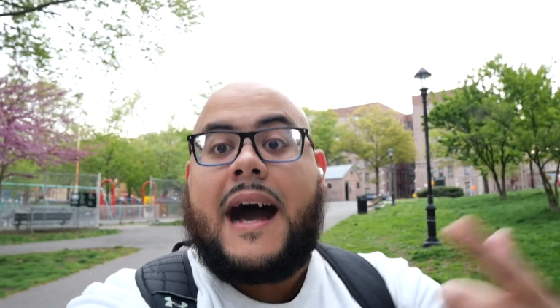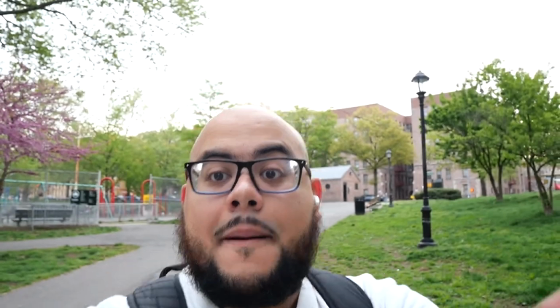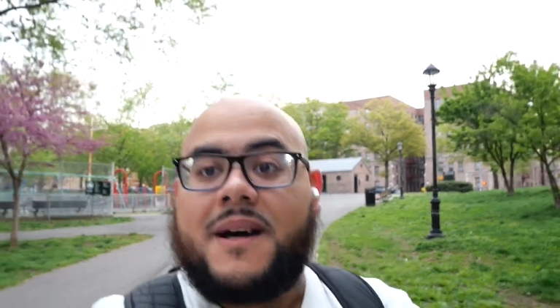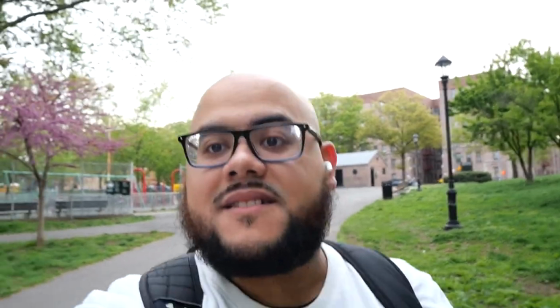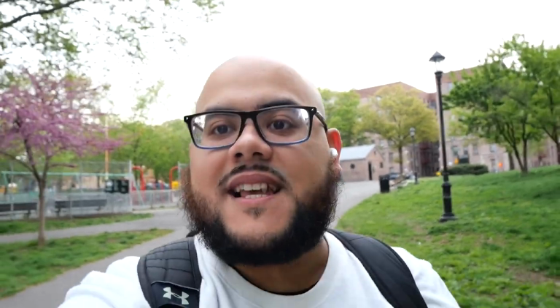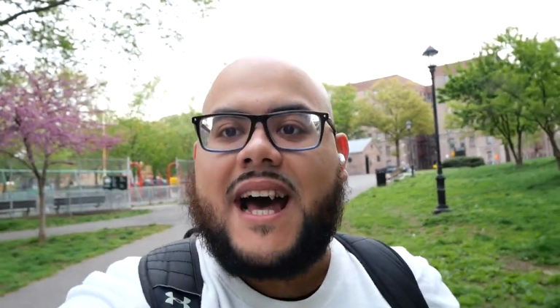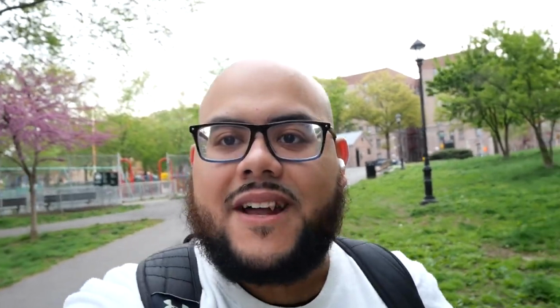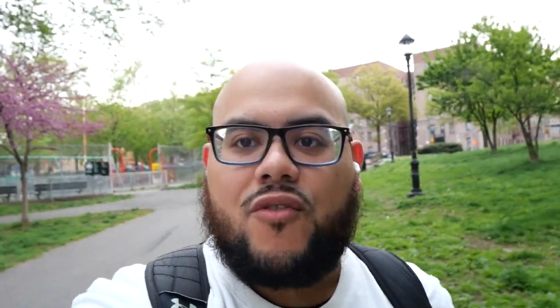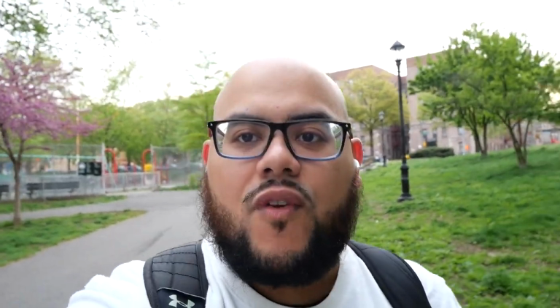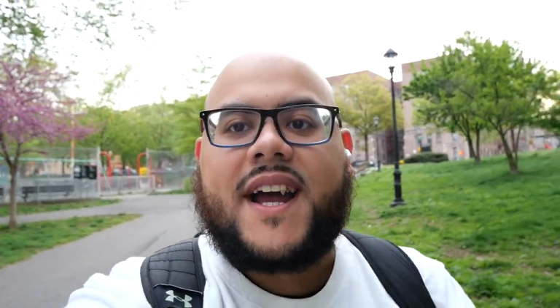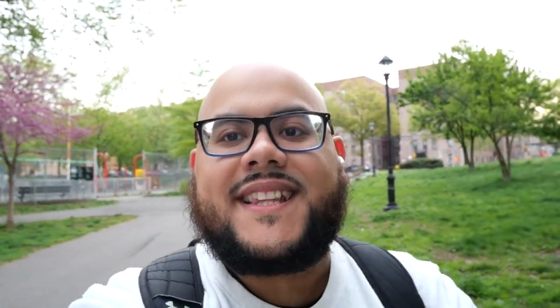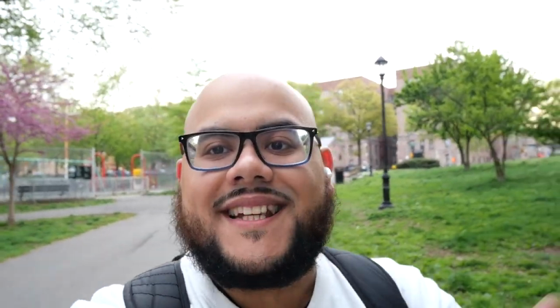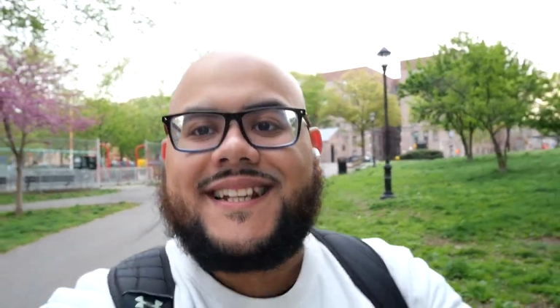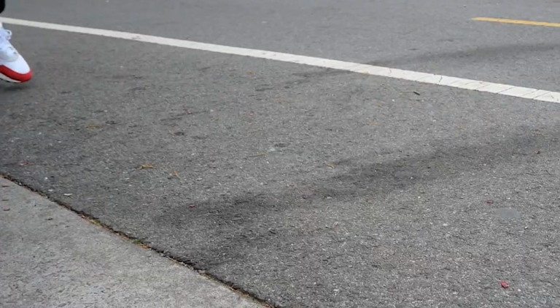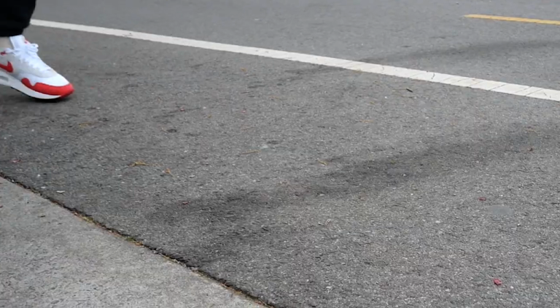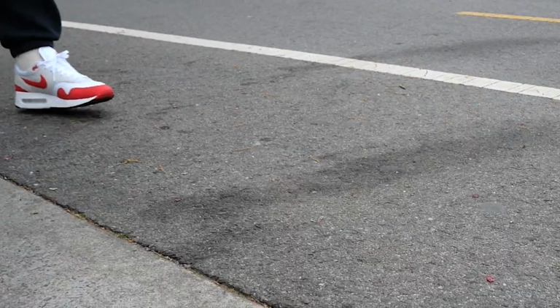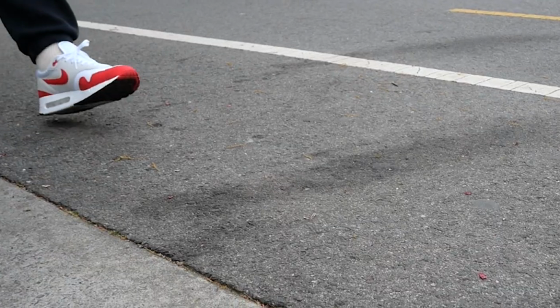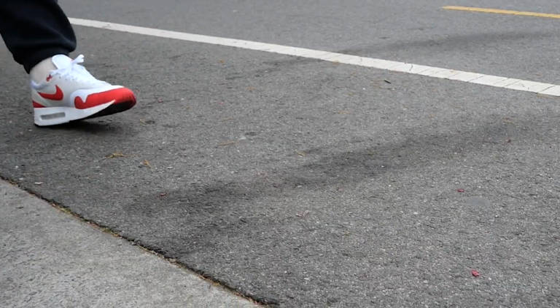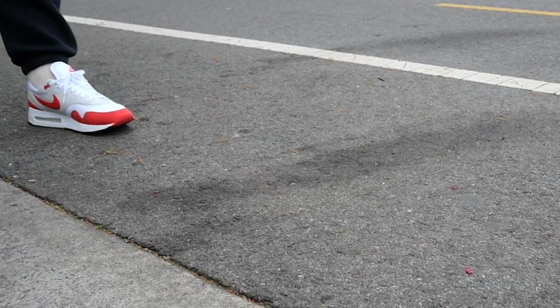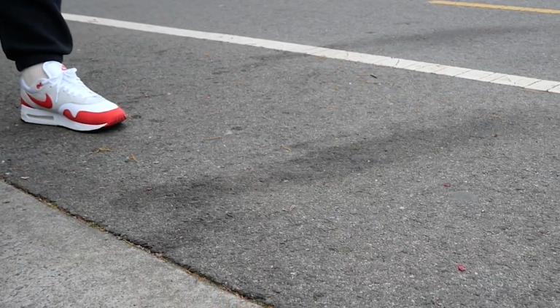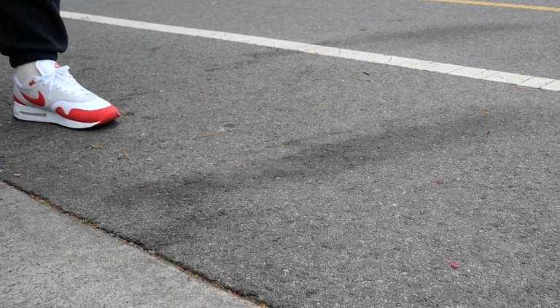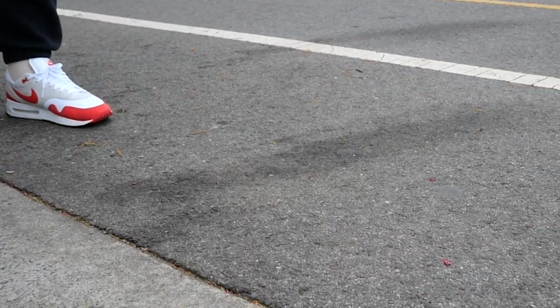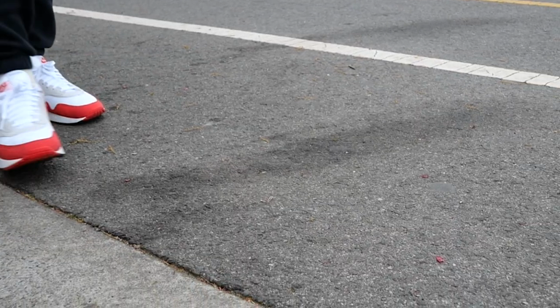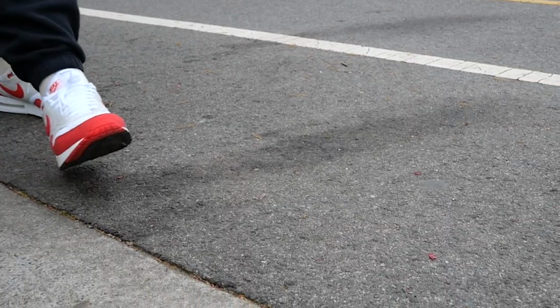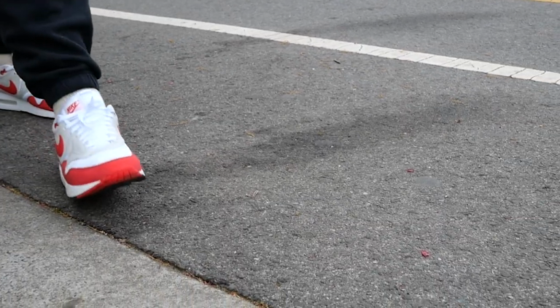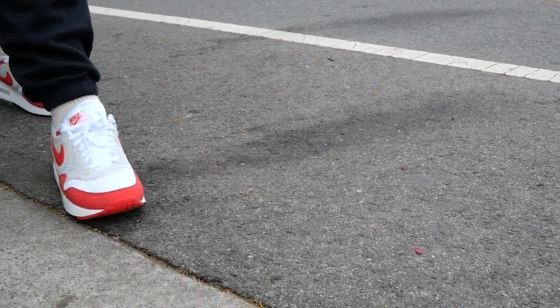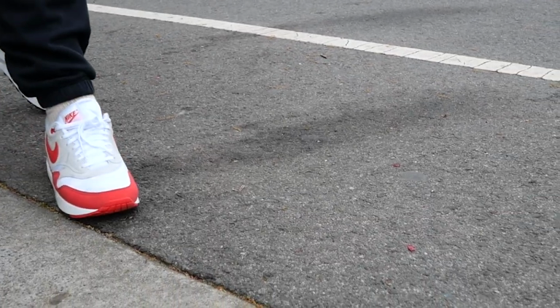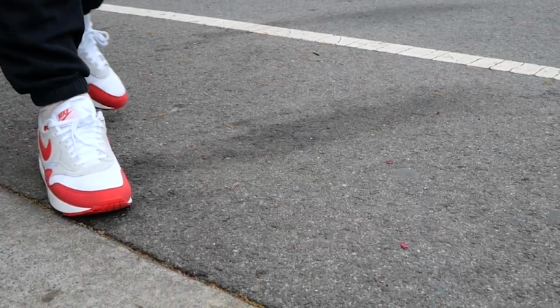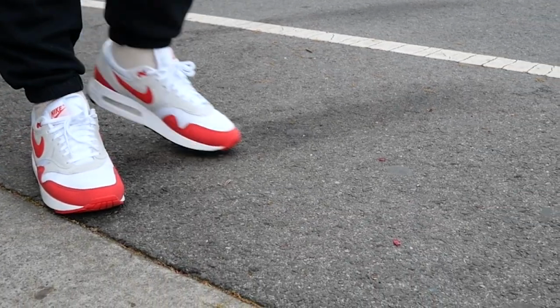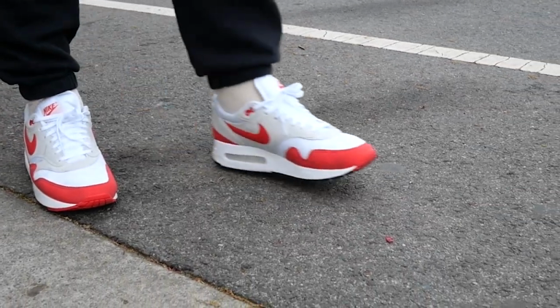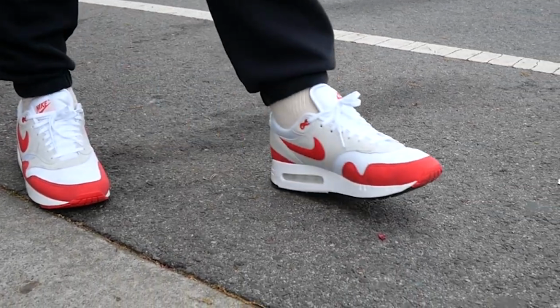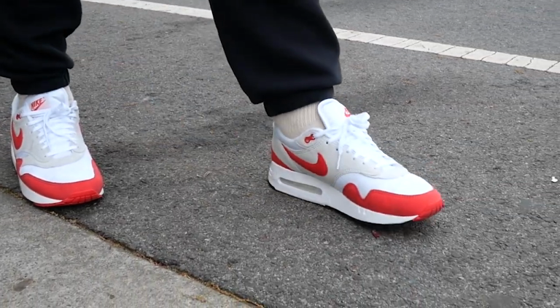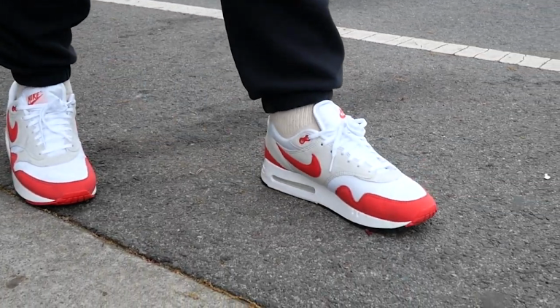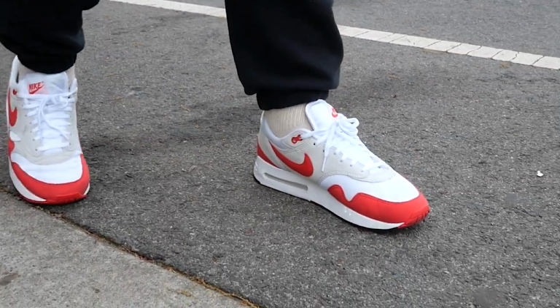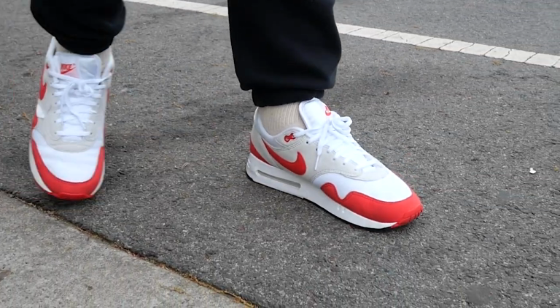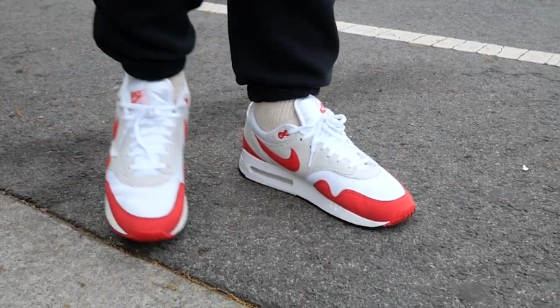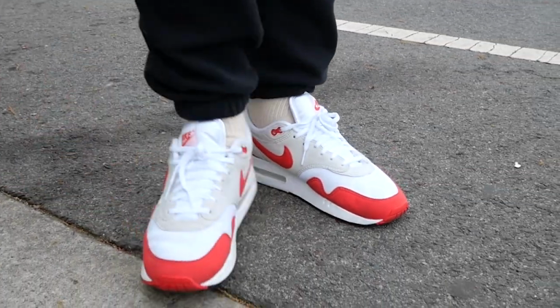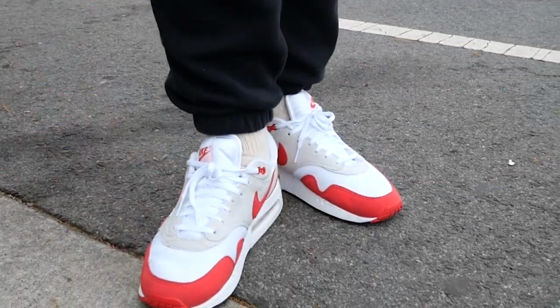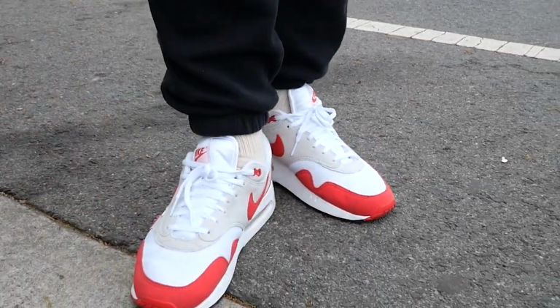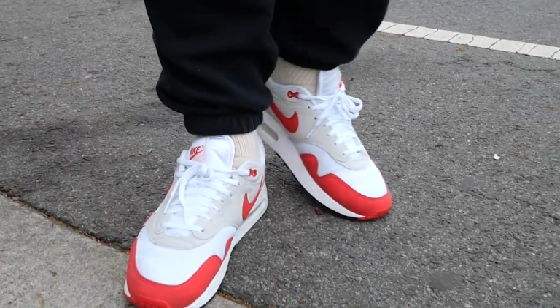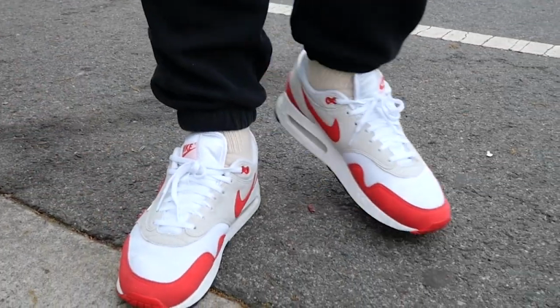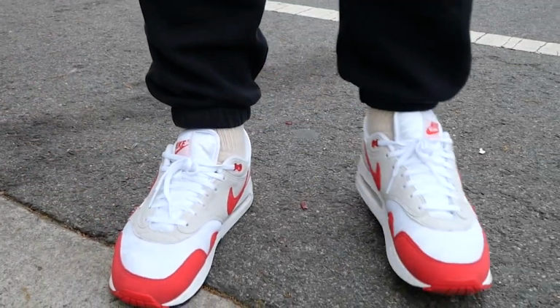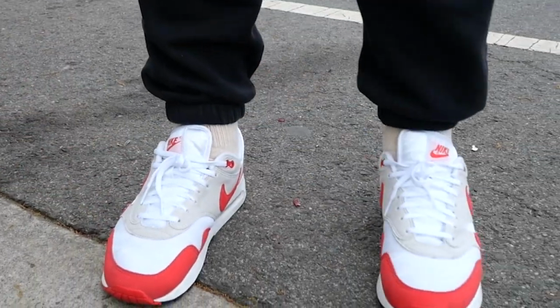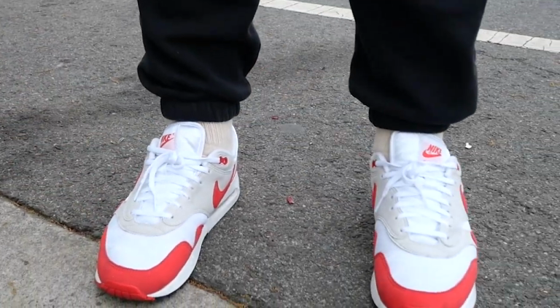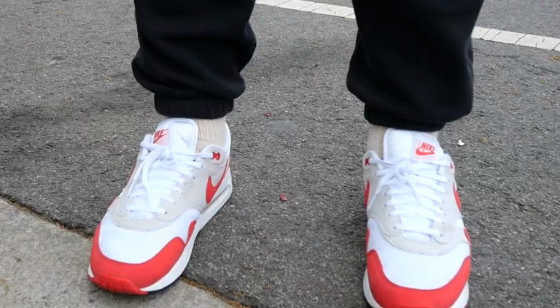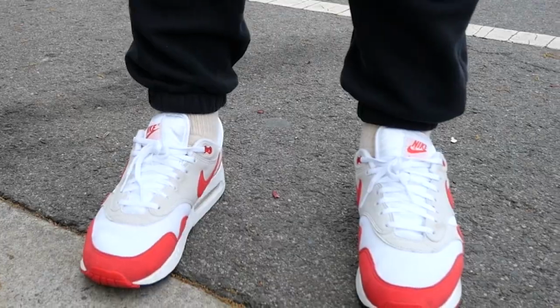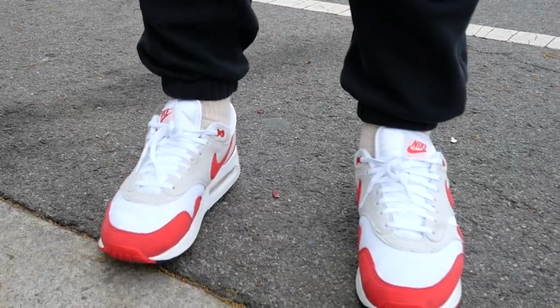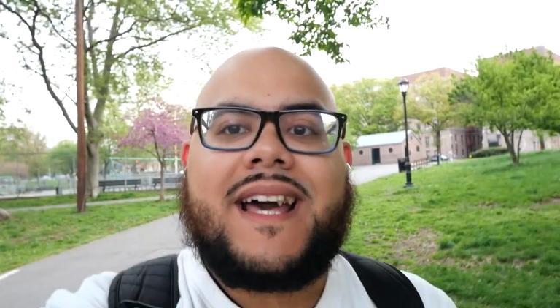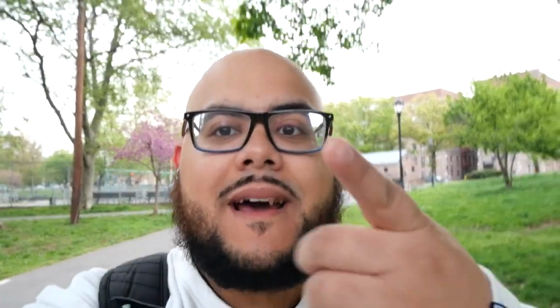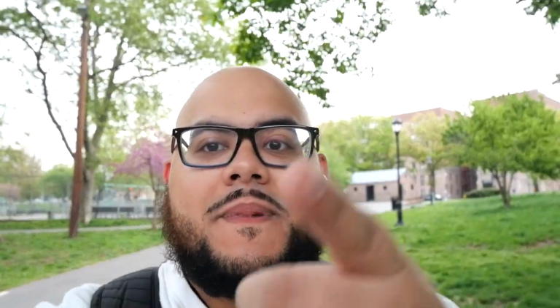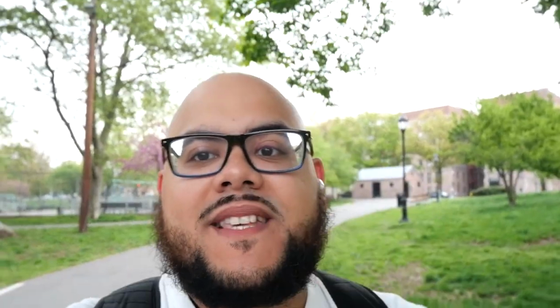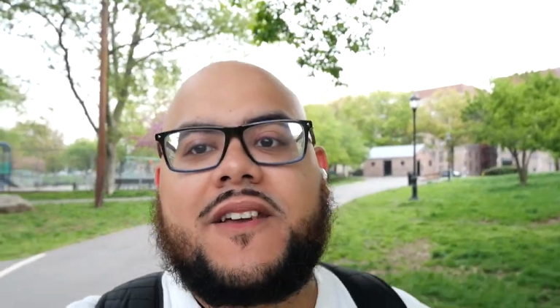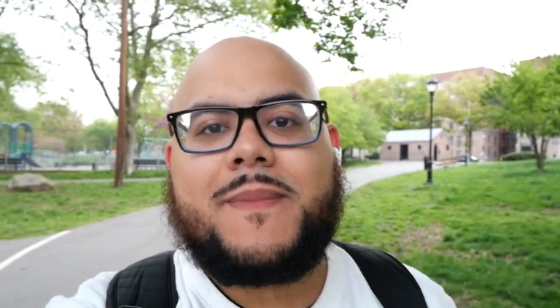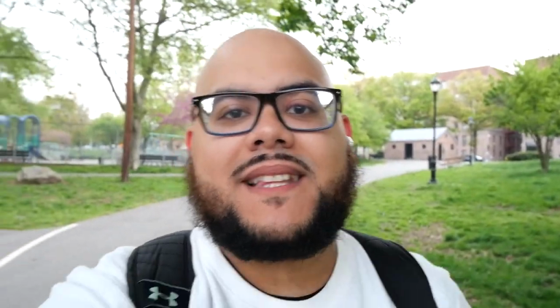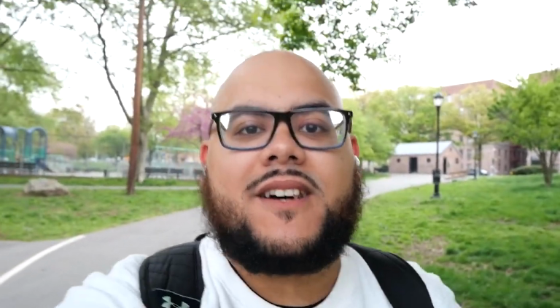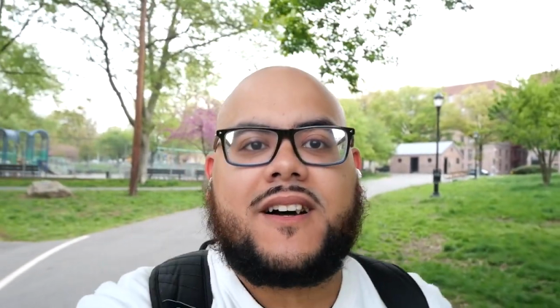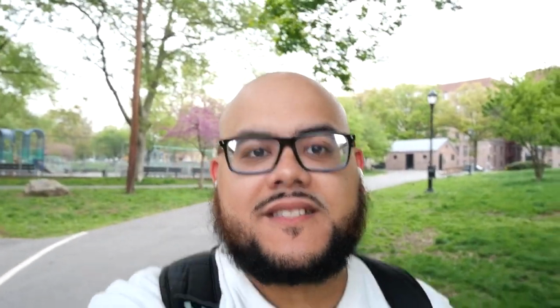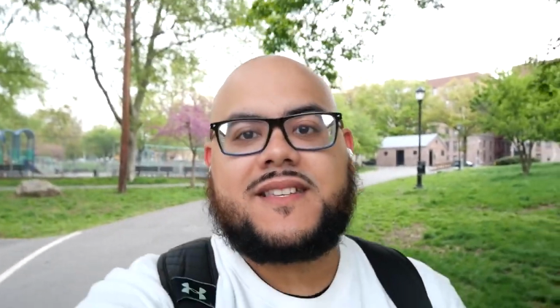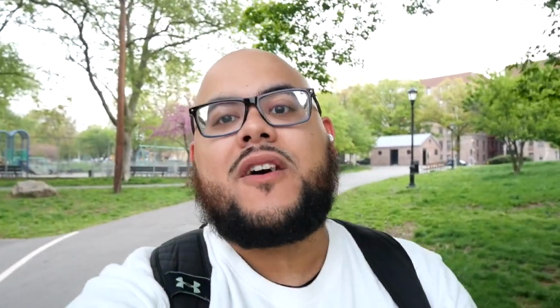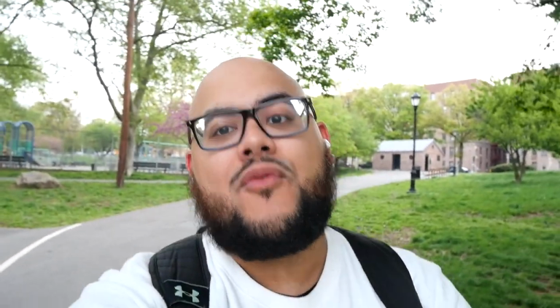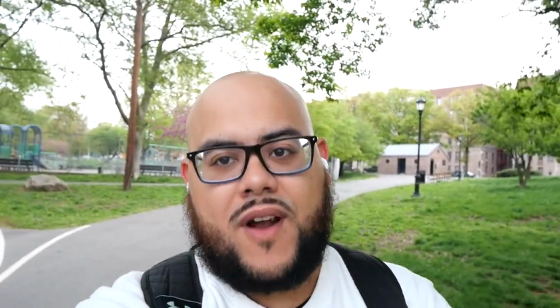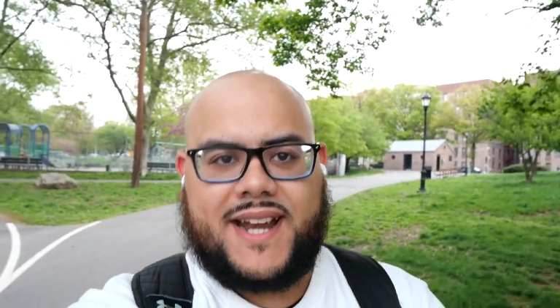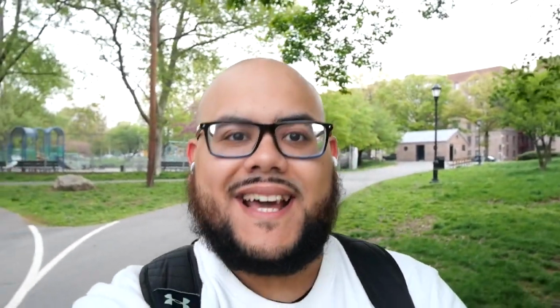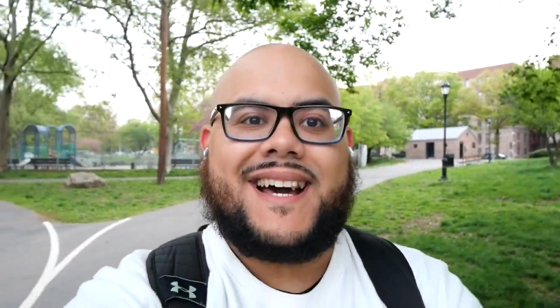I'm outside rocking the Nike Air Max 1 Big Bubble. I've been wearing this shoe for a while and I'm gonna tell you my thoughts right now.